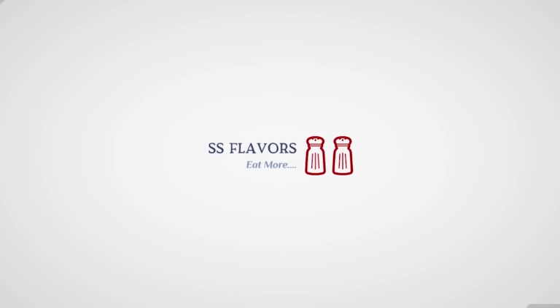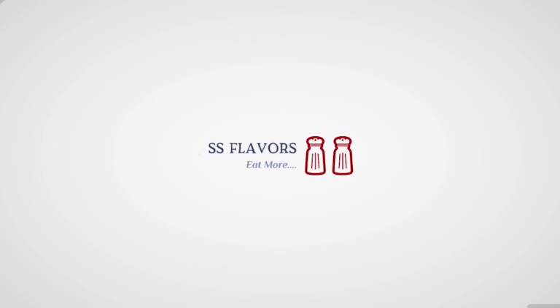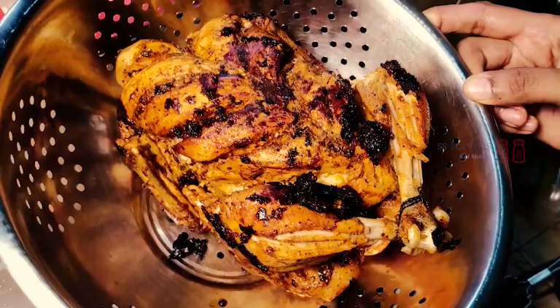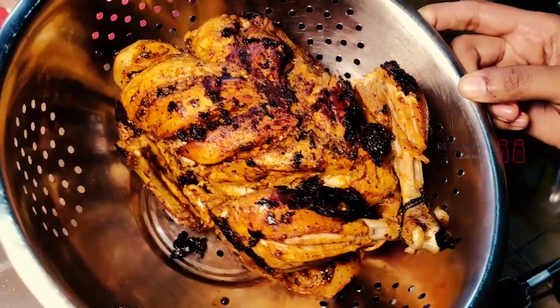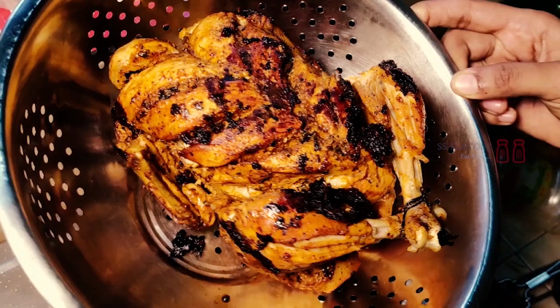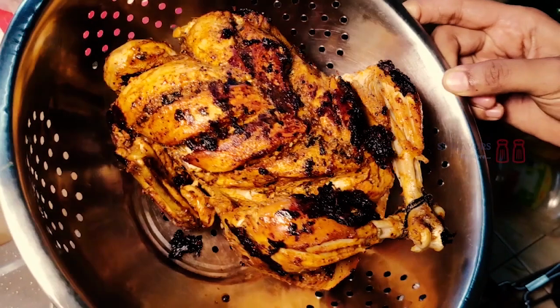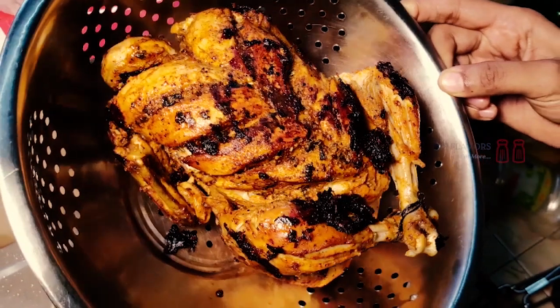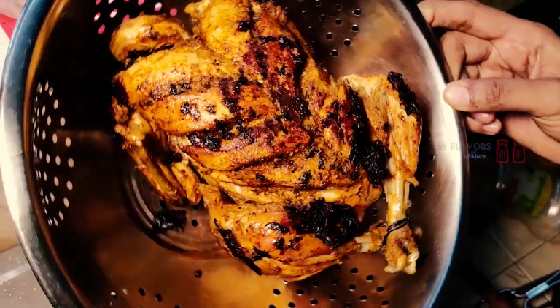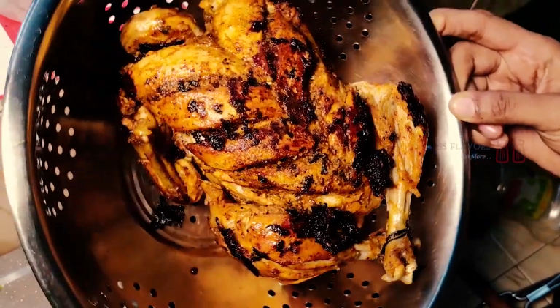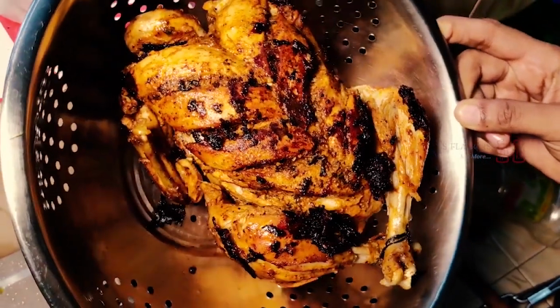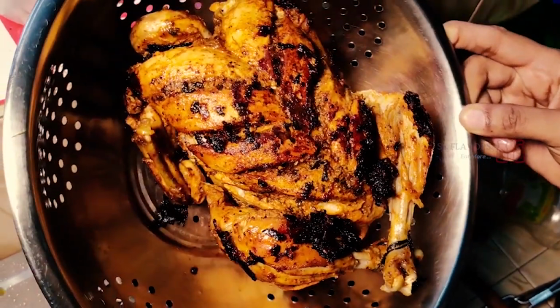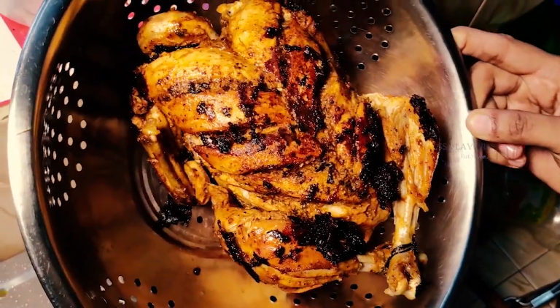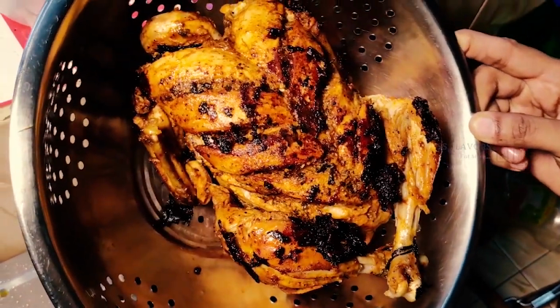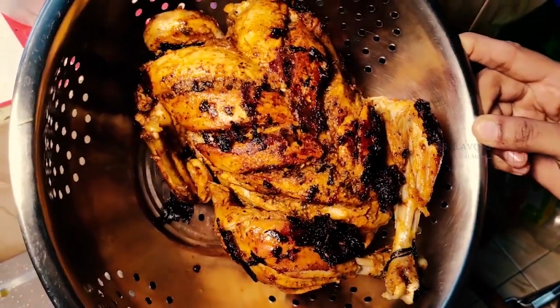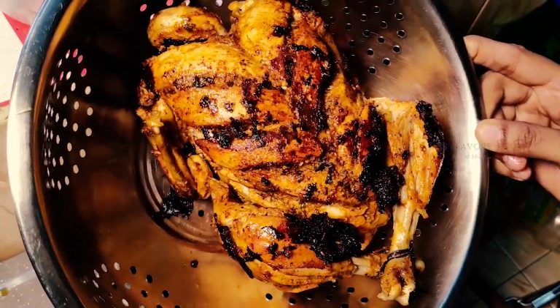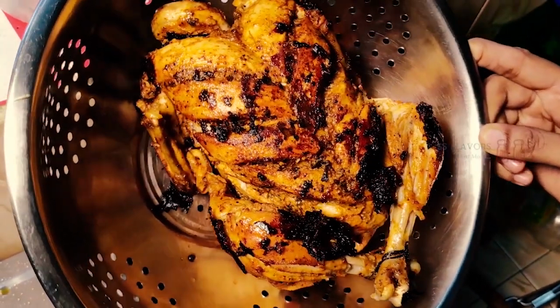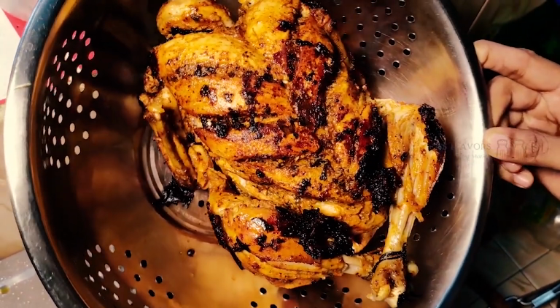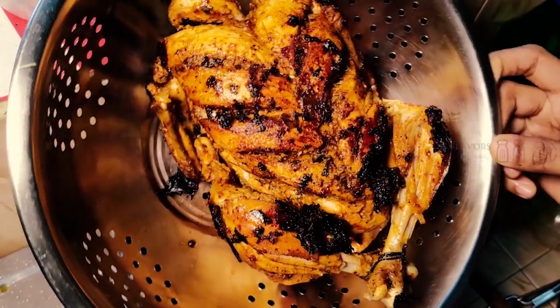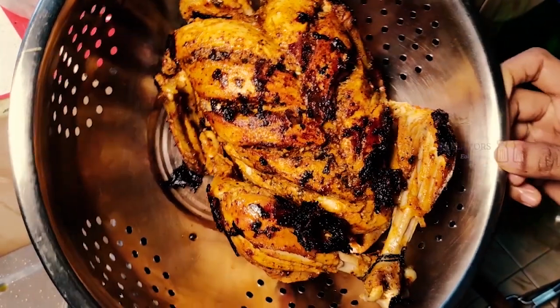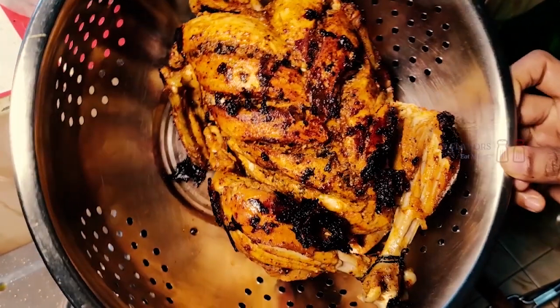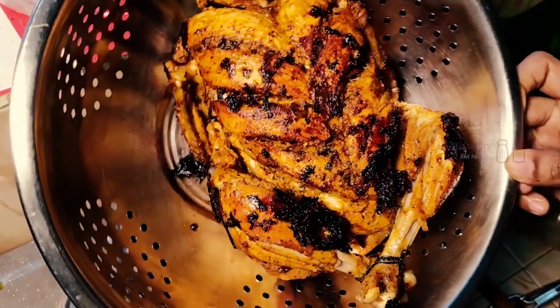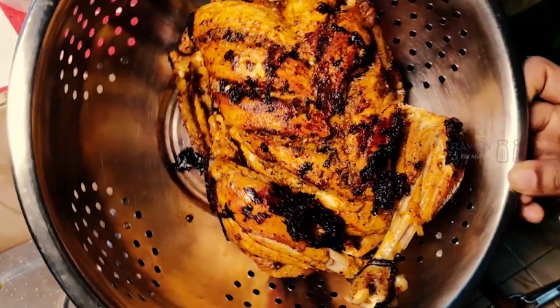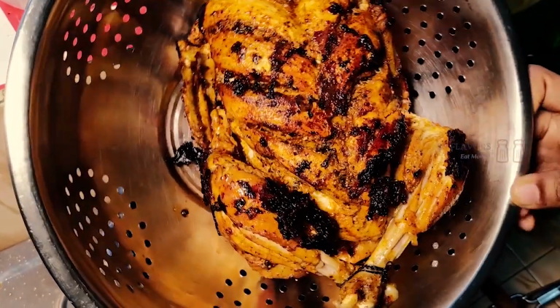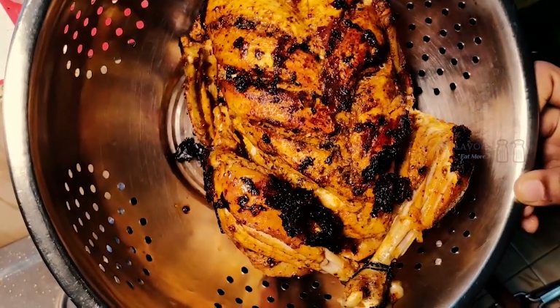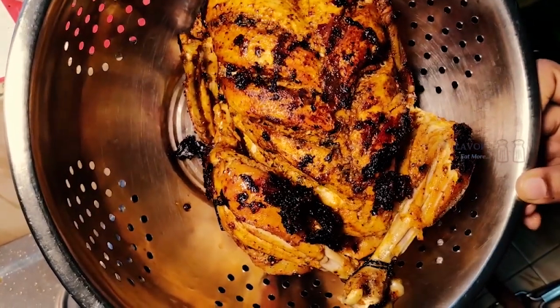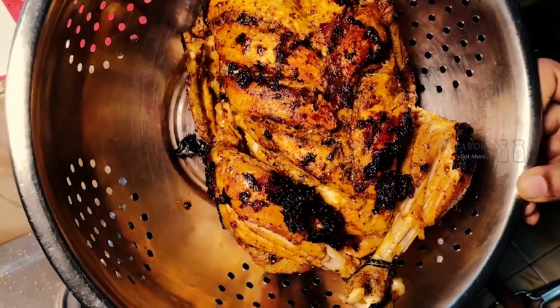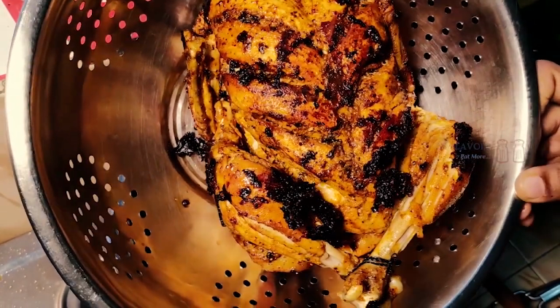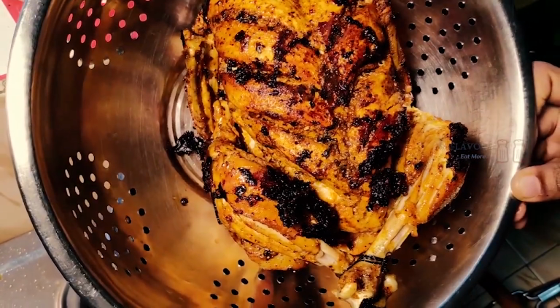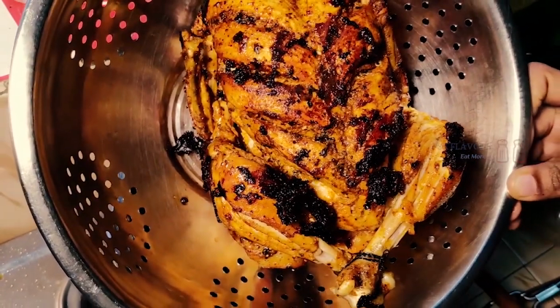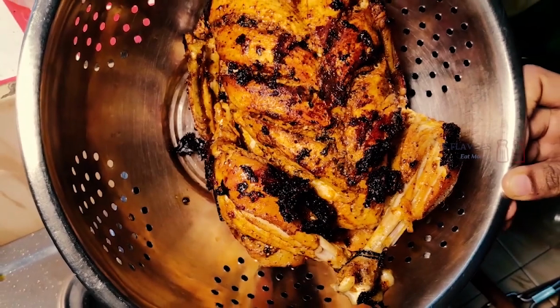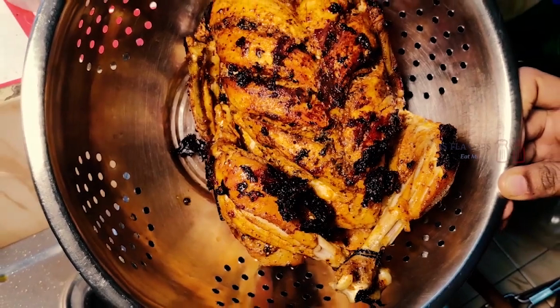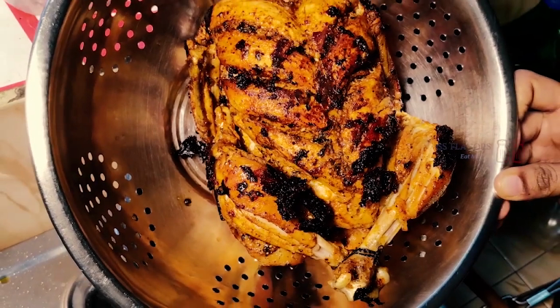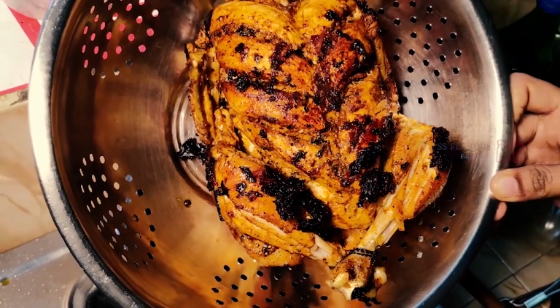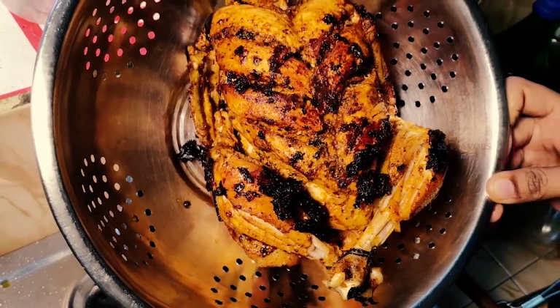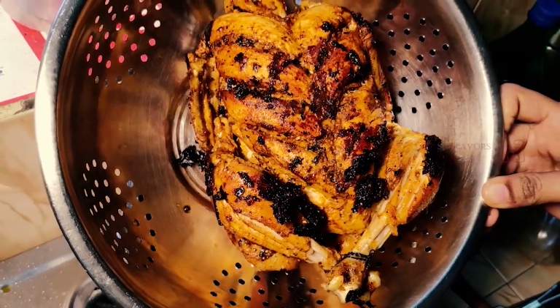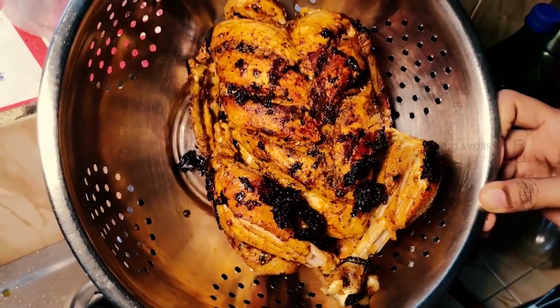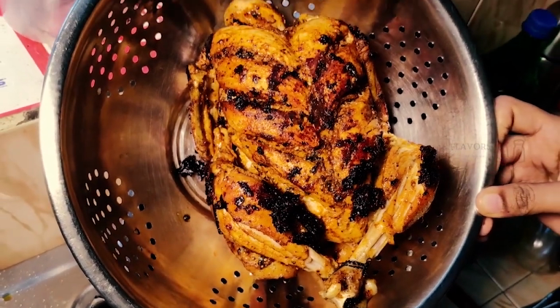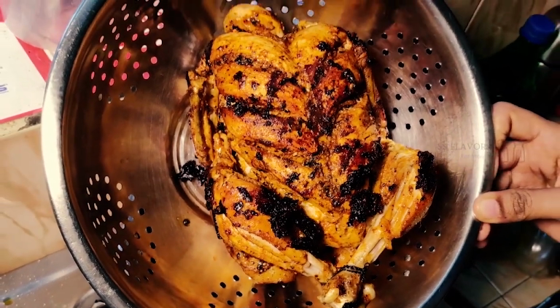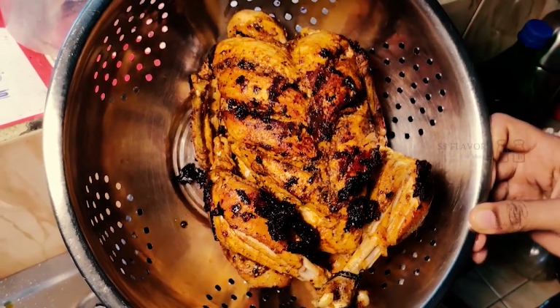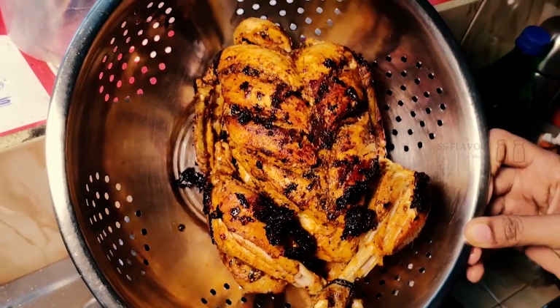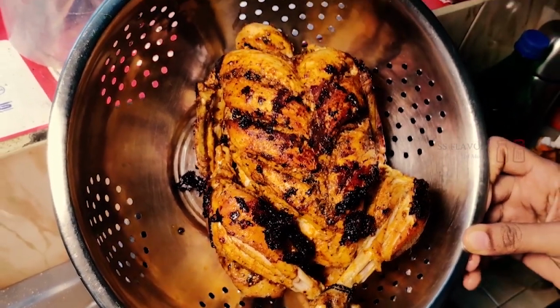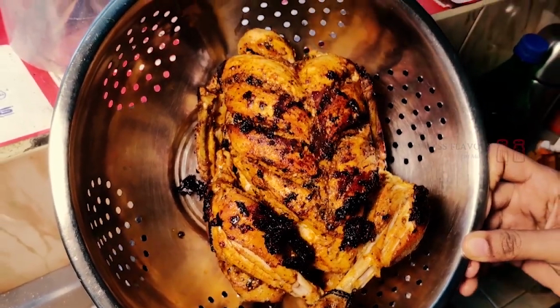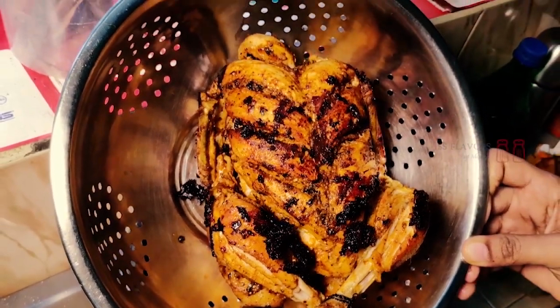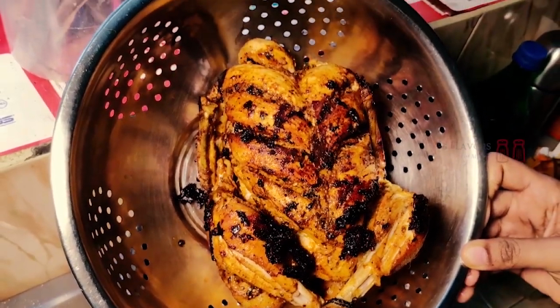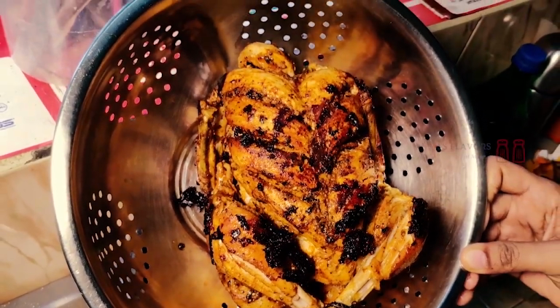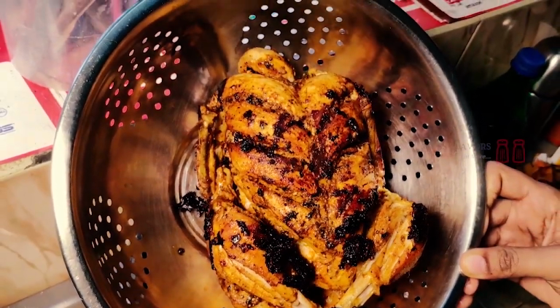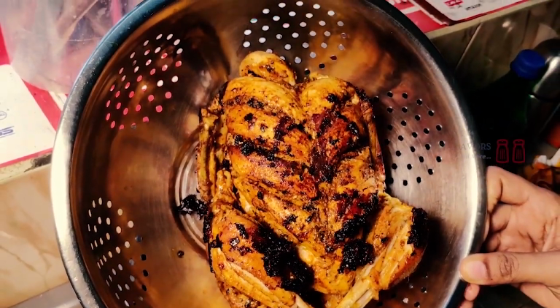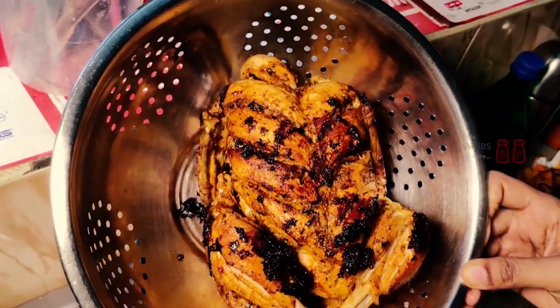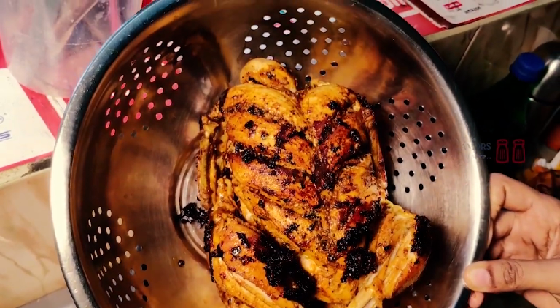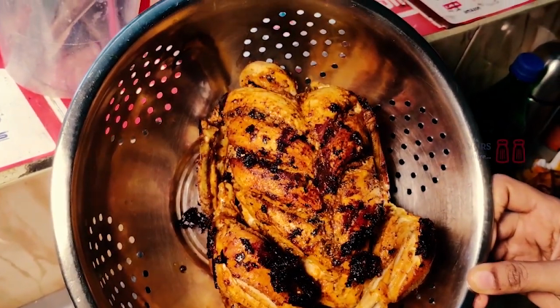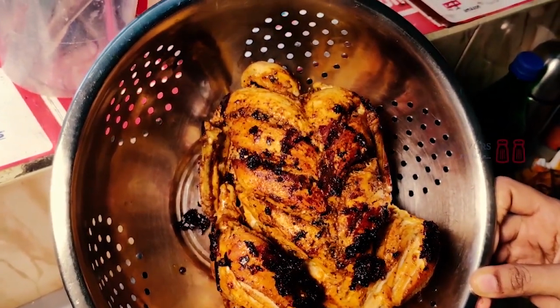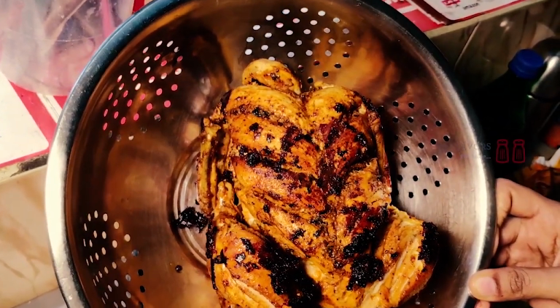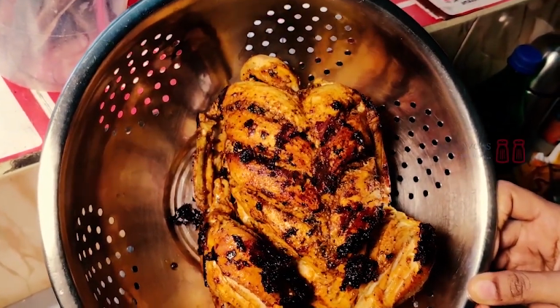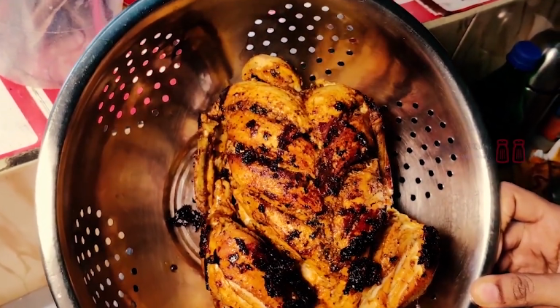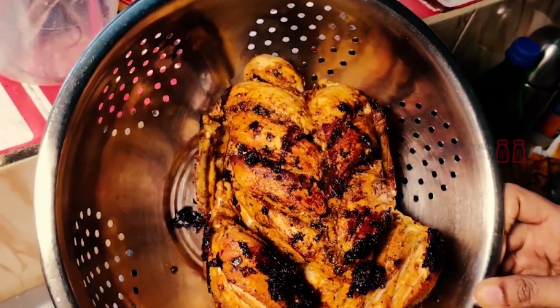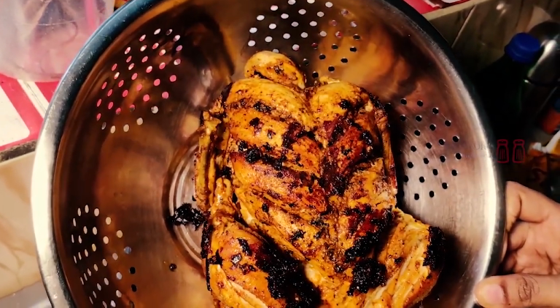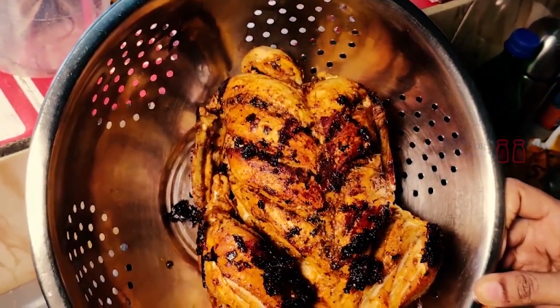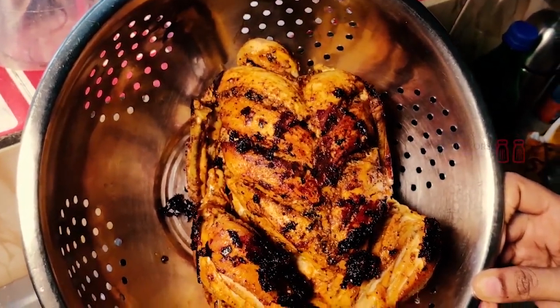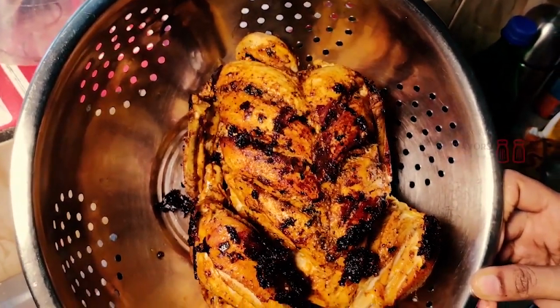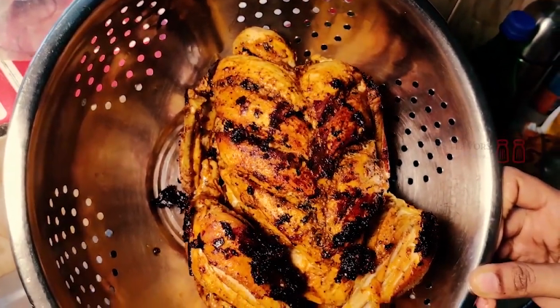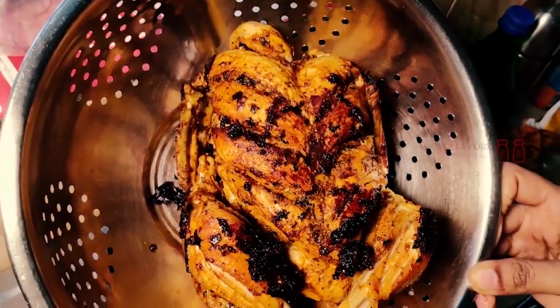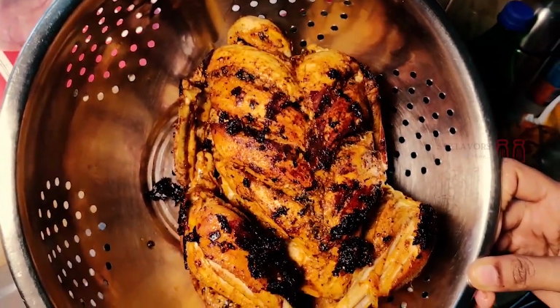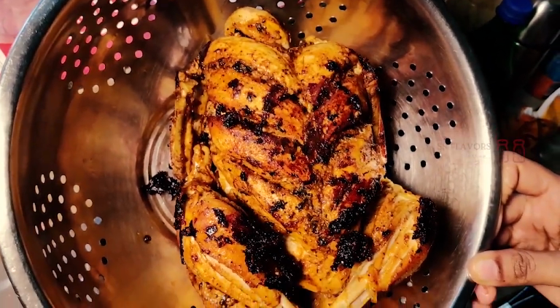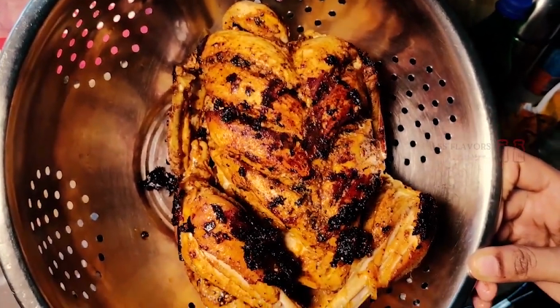Hi friends, Assalamualaikum. Welcome to my channel SS Flavors. Today I am going to share a cooker chicken recipe.